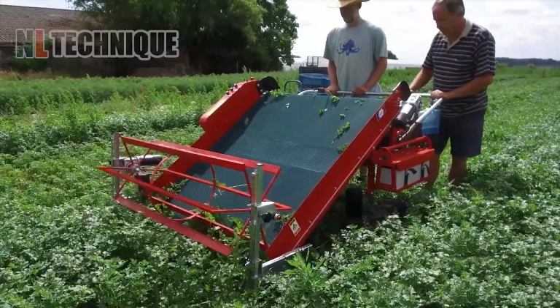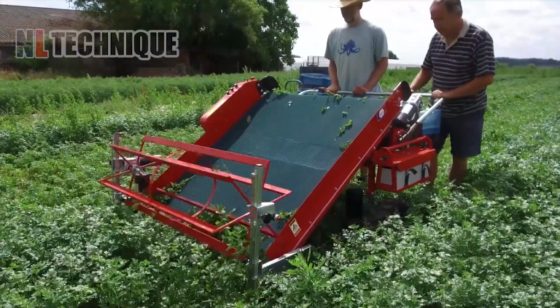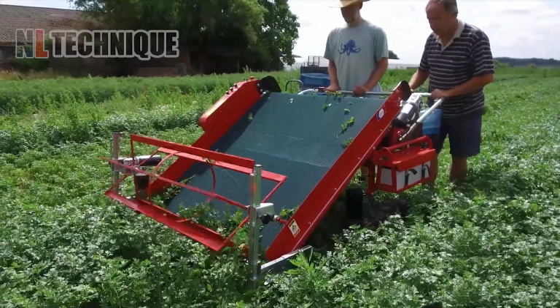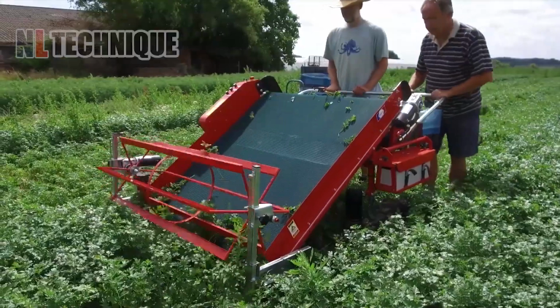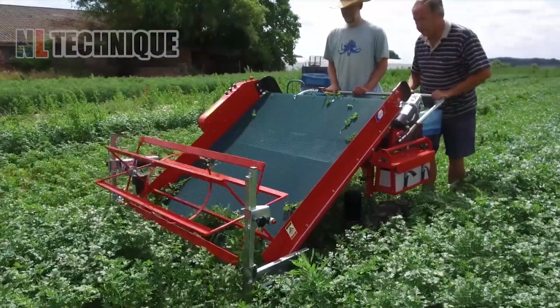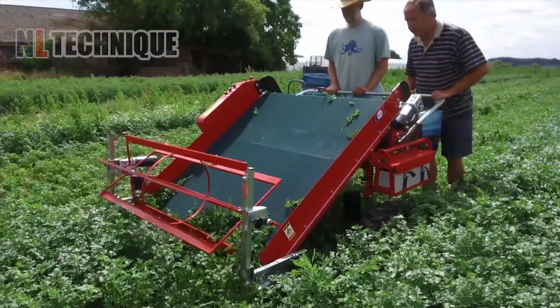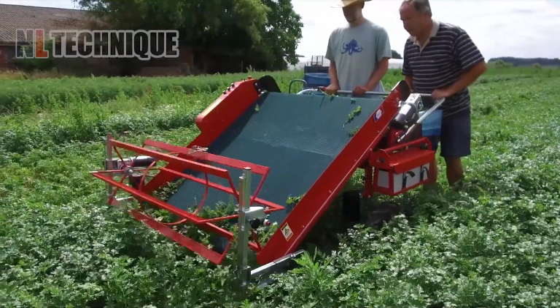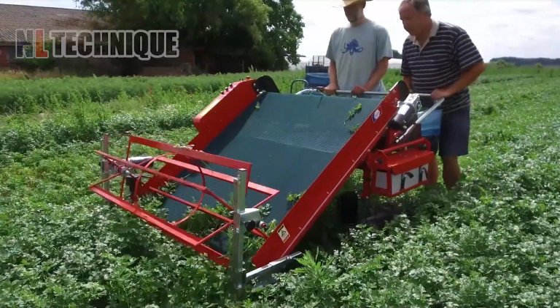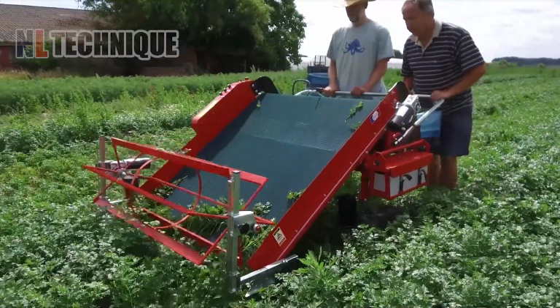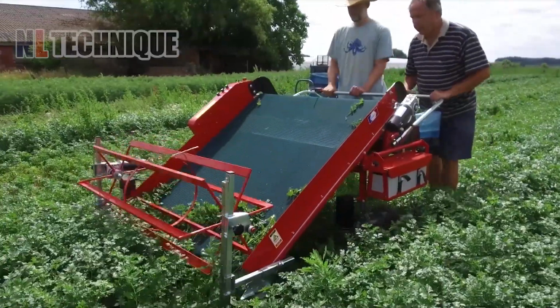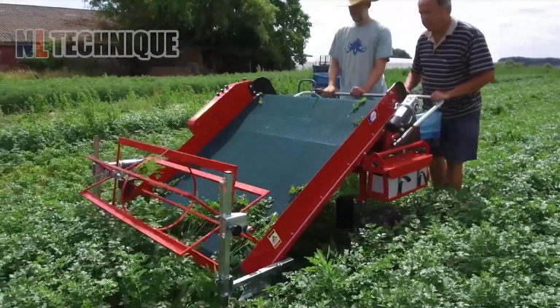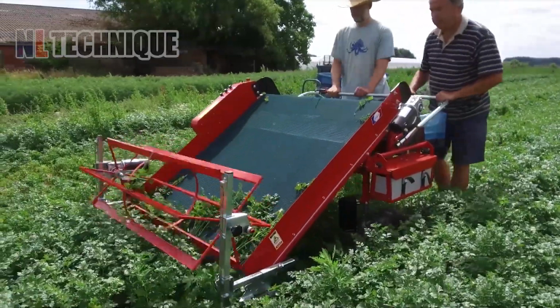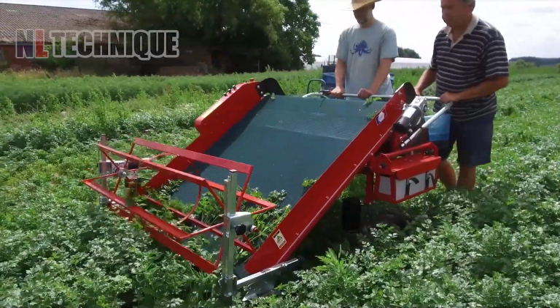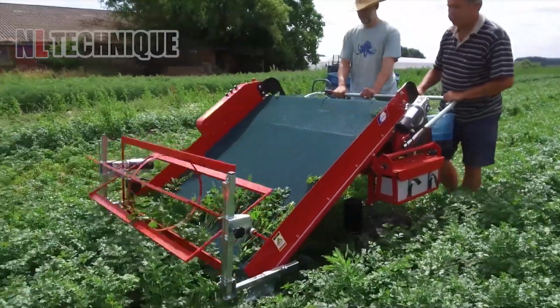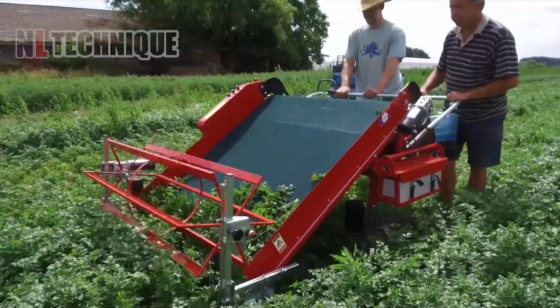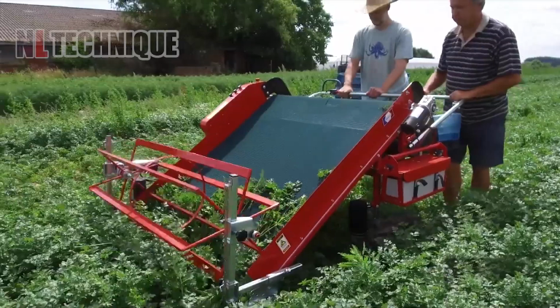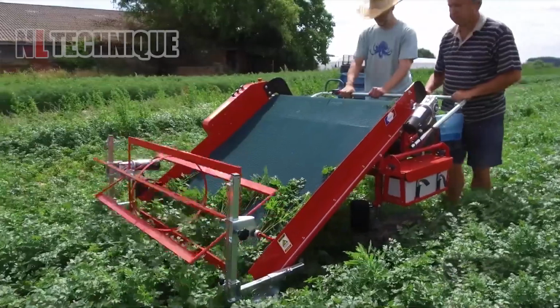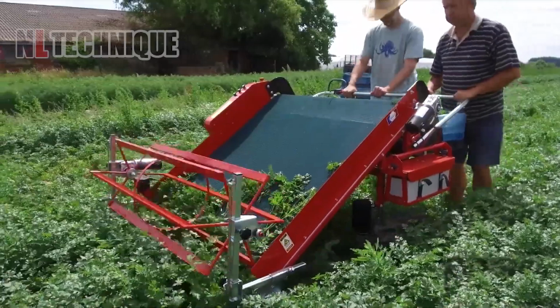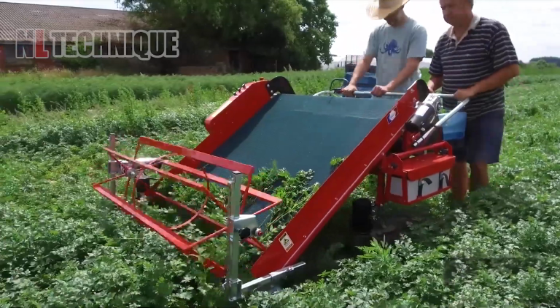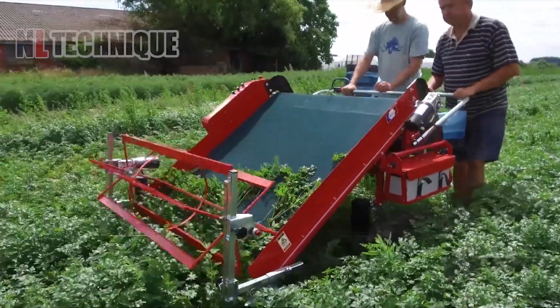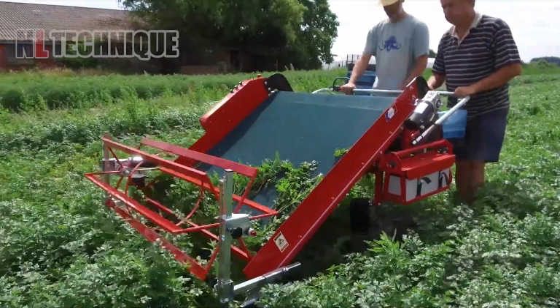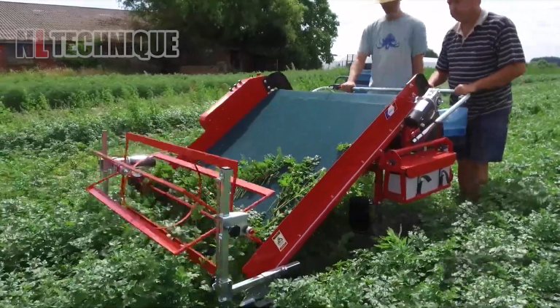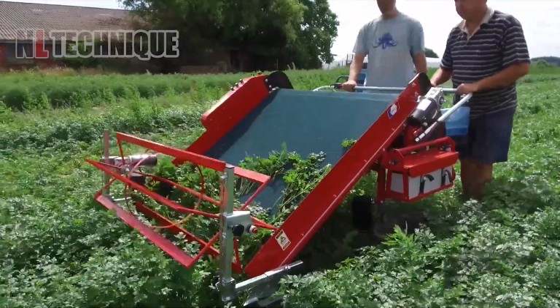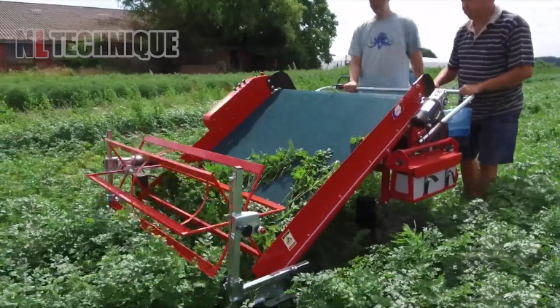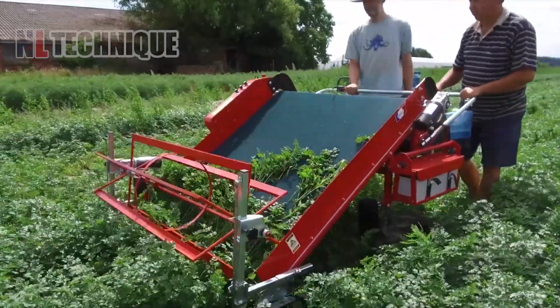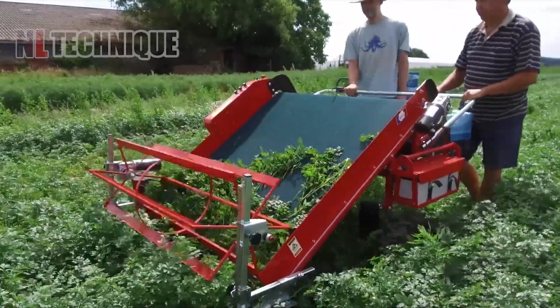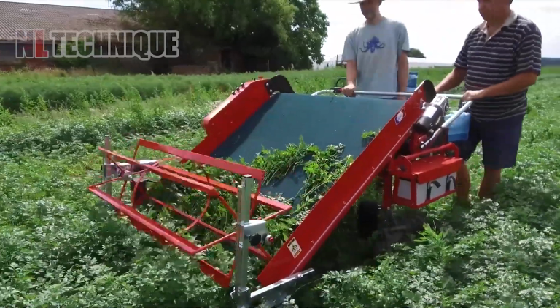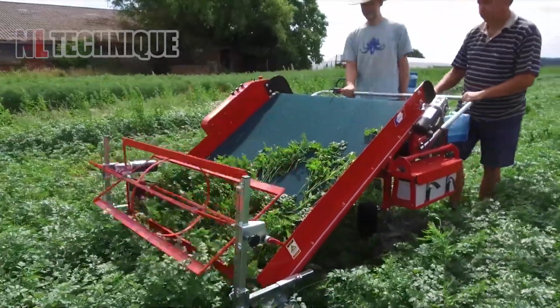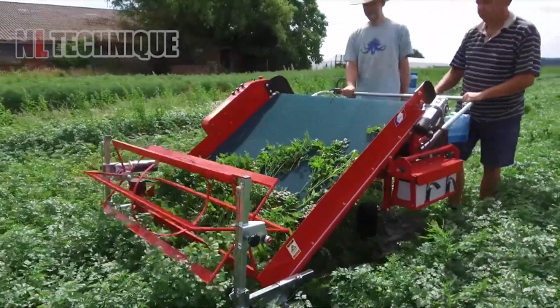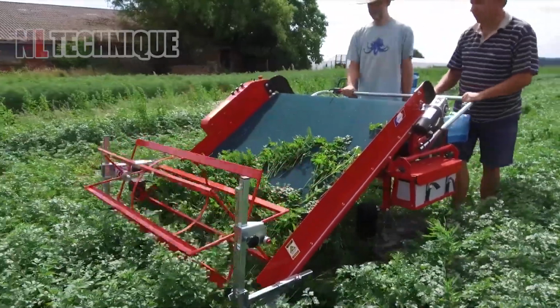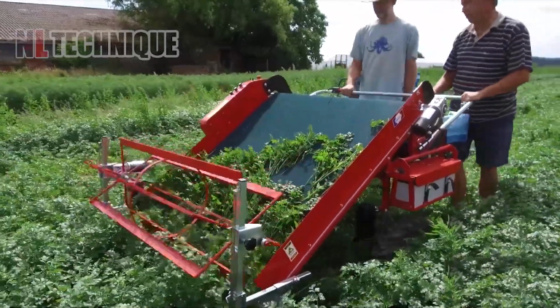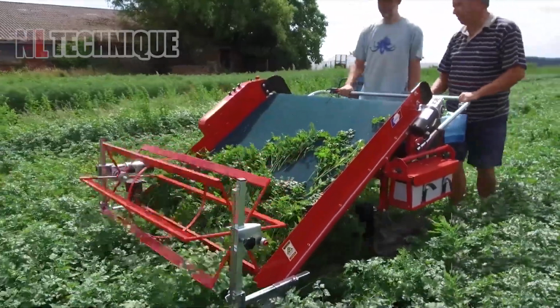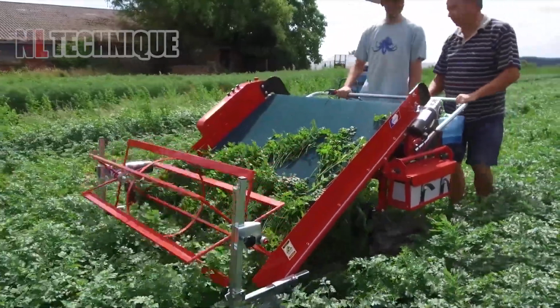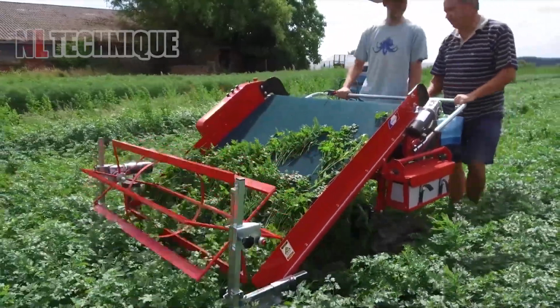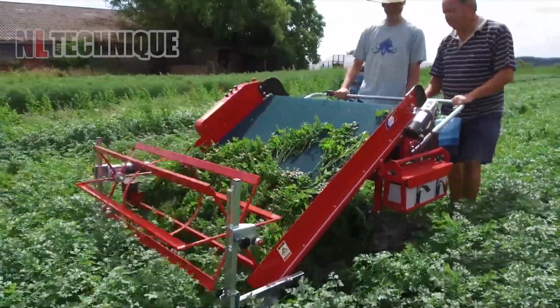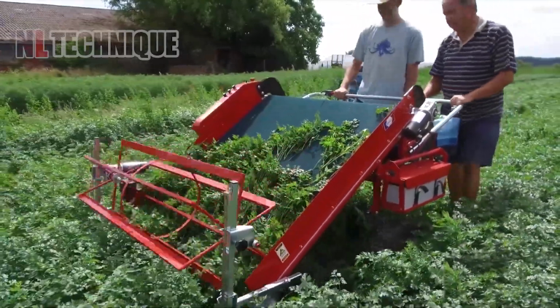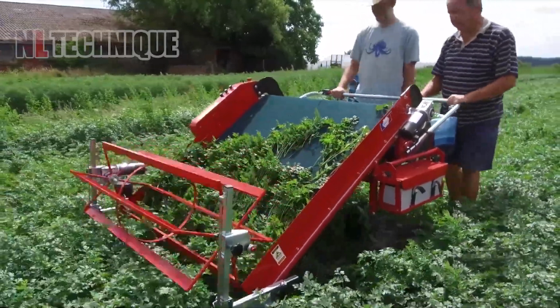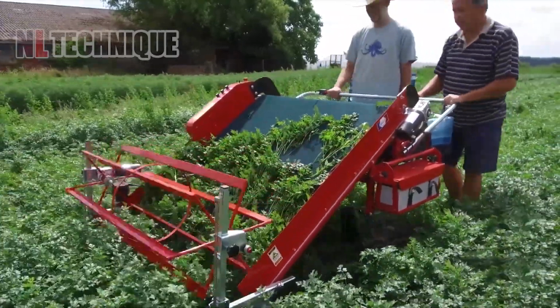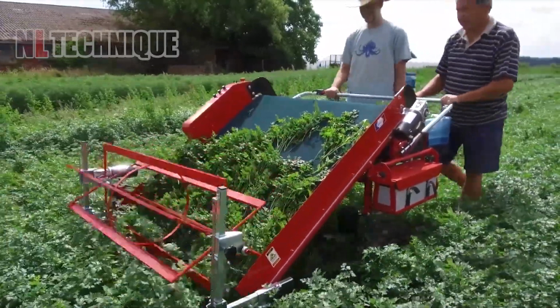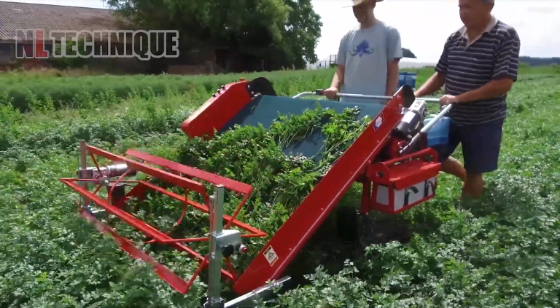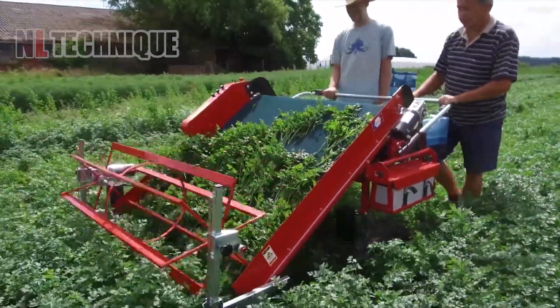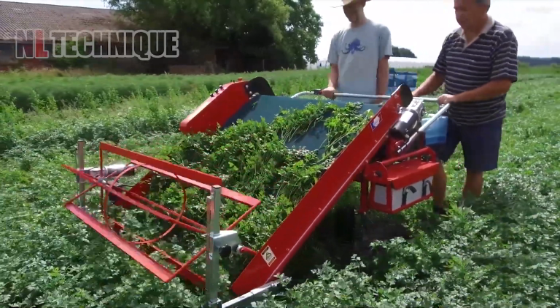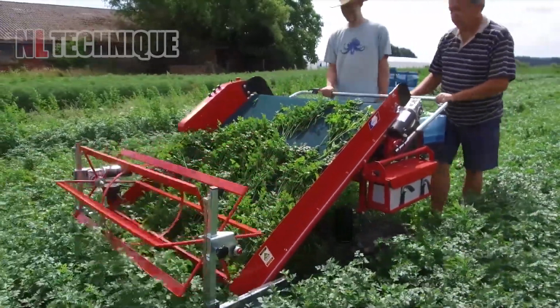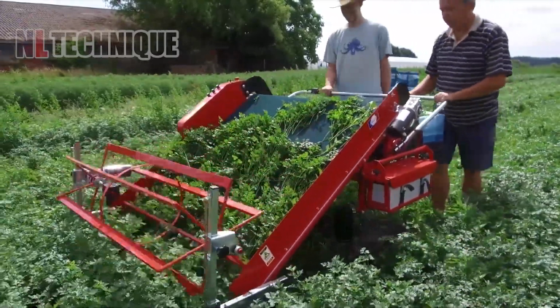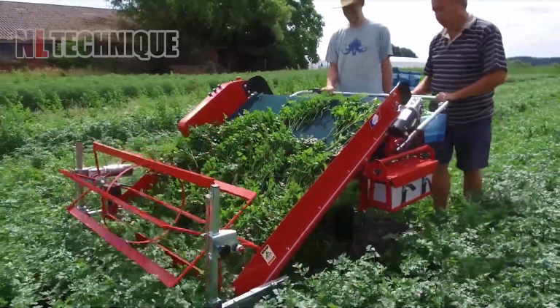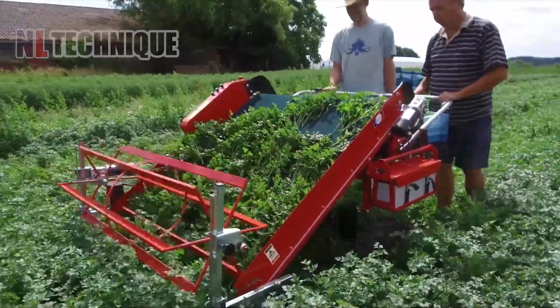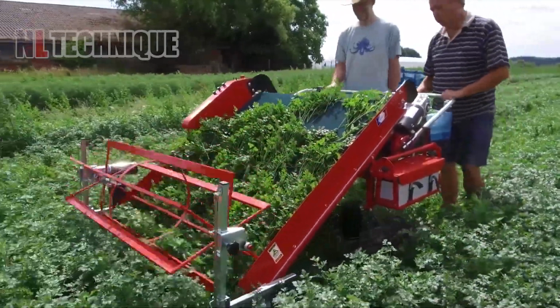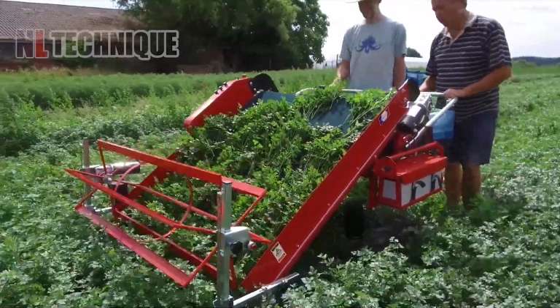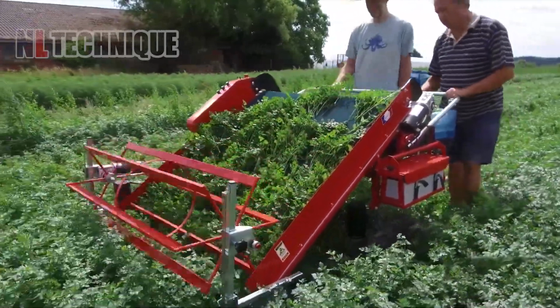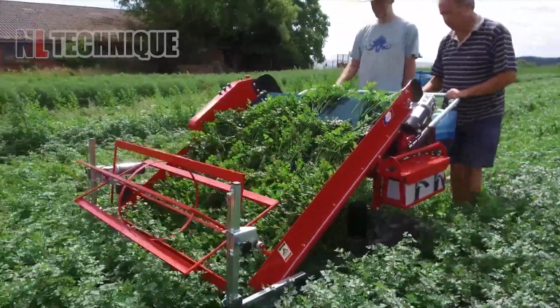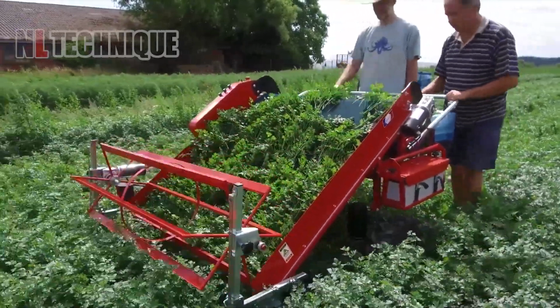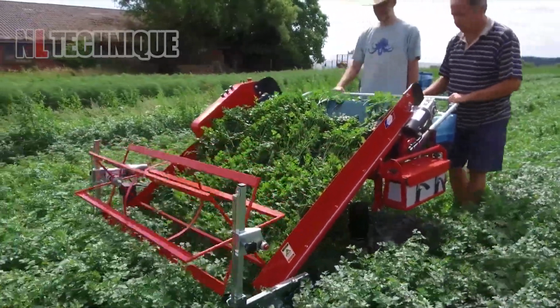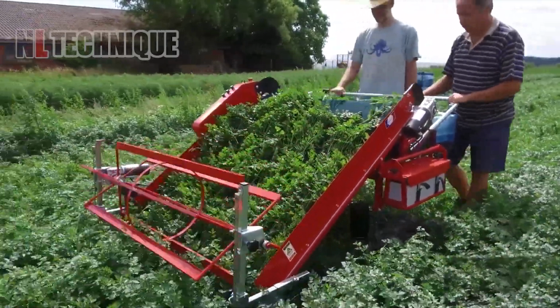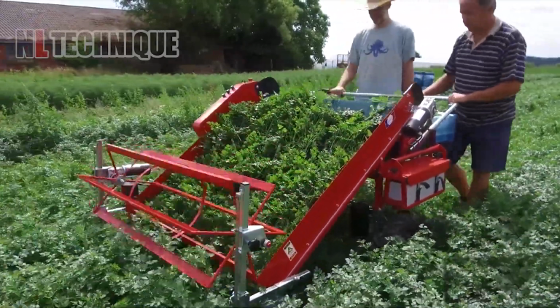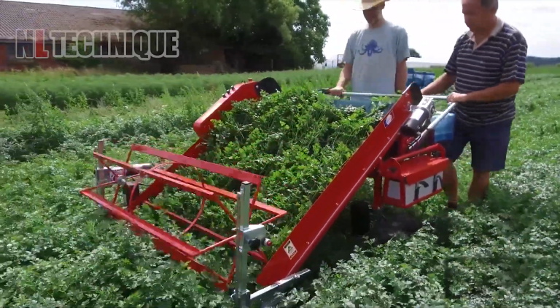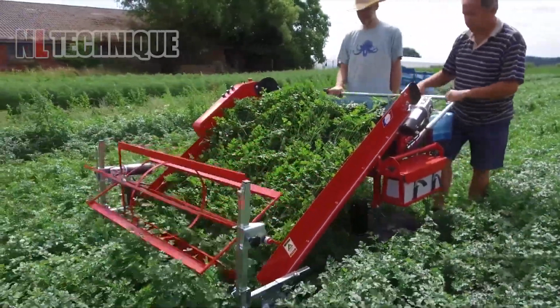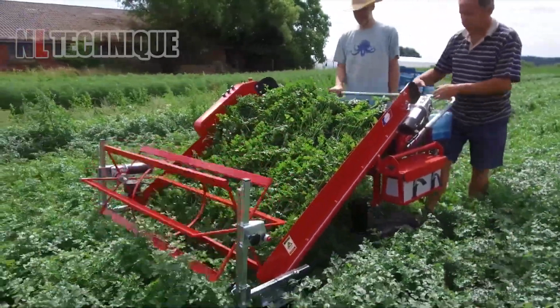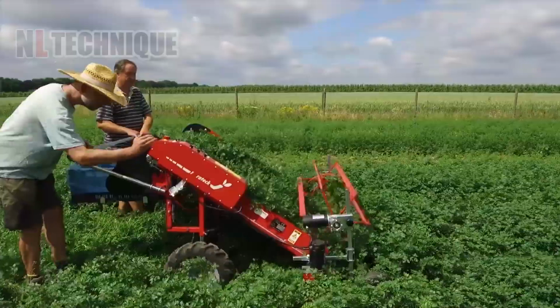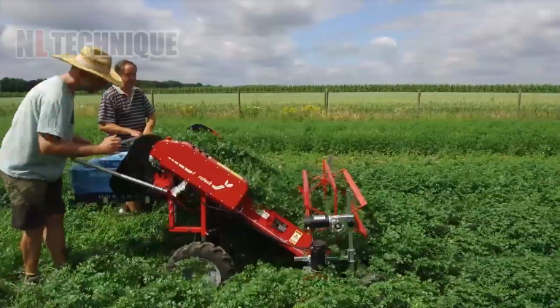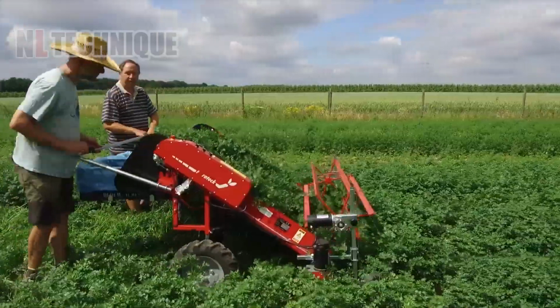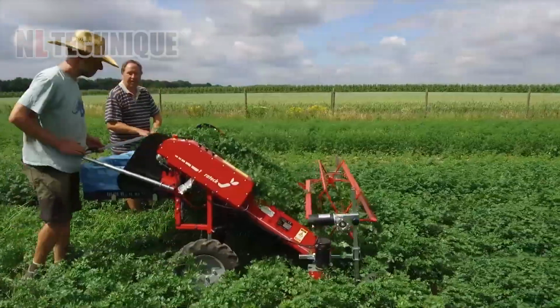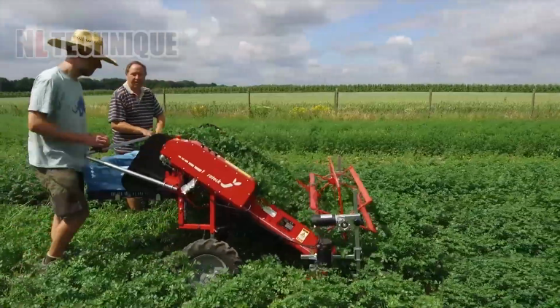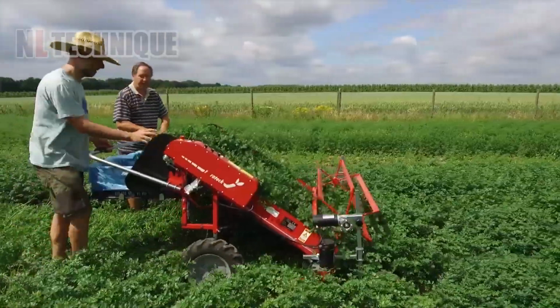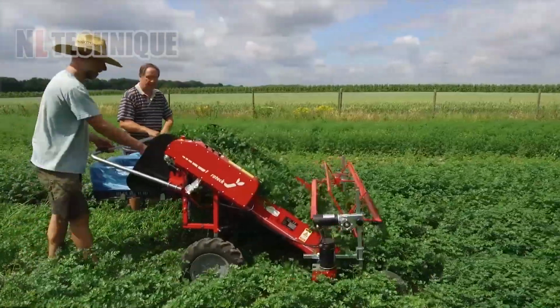Fully electric, this harvester is a game-changer for owners of green salads and herb gardens.